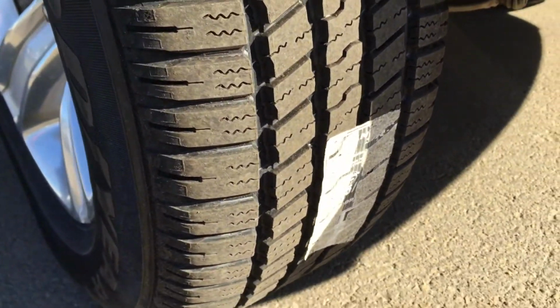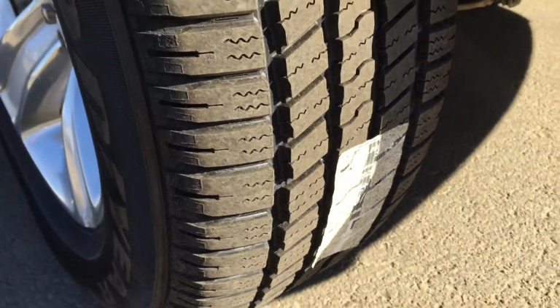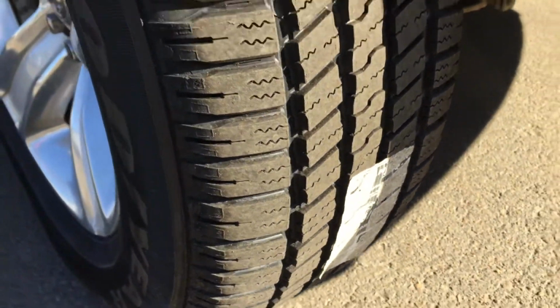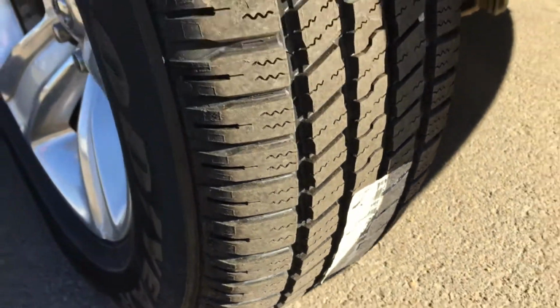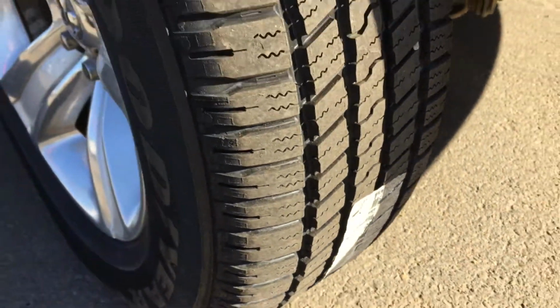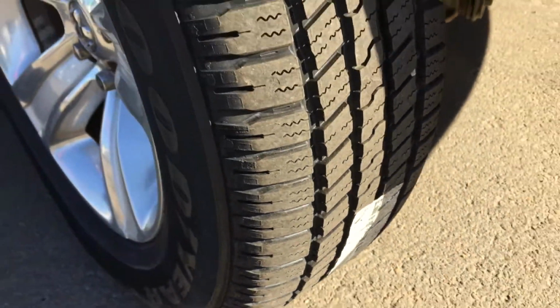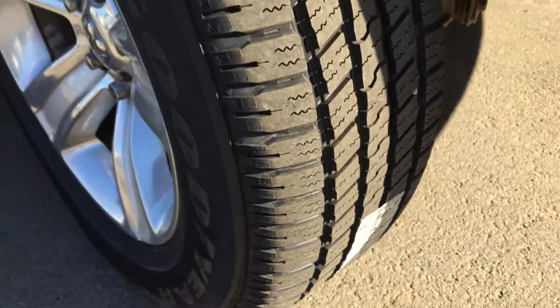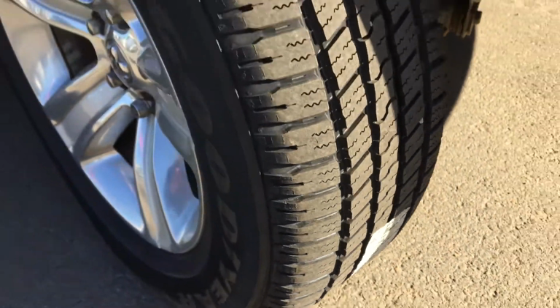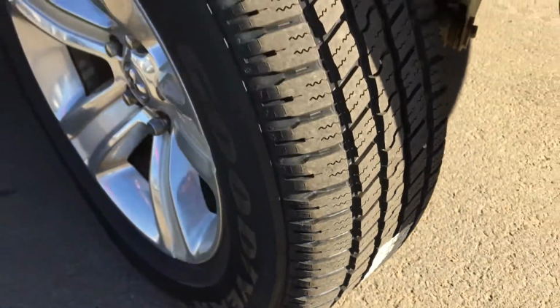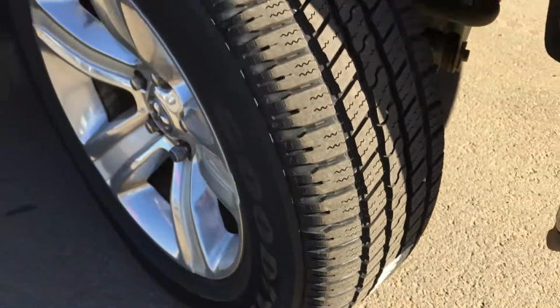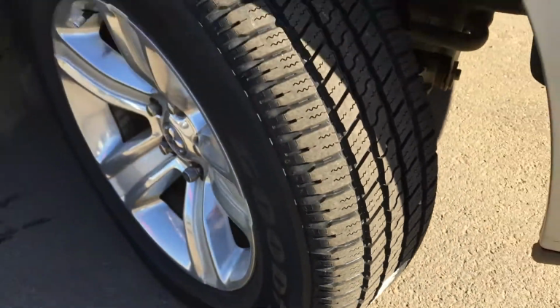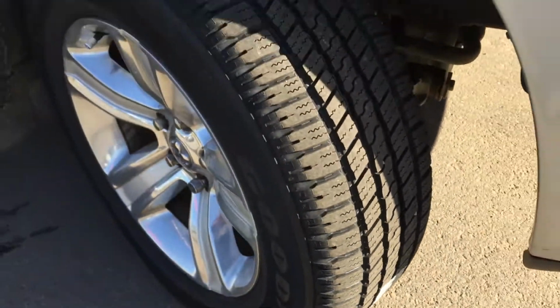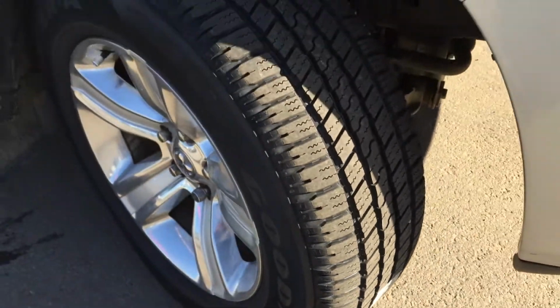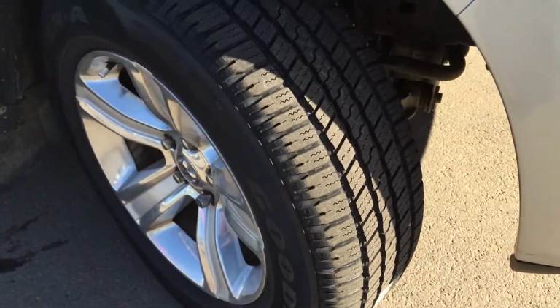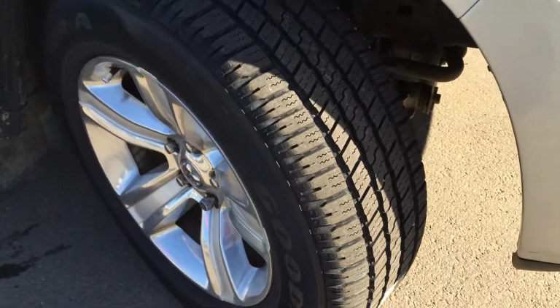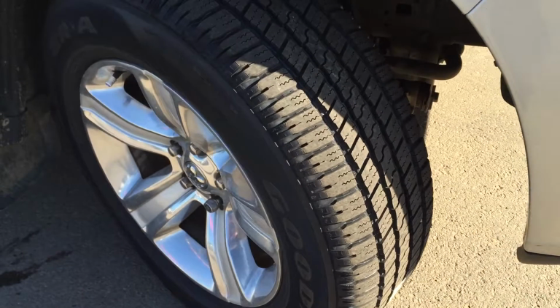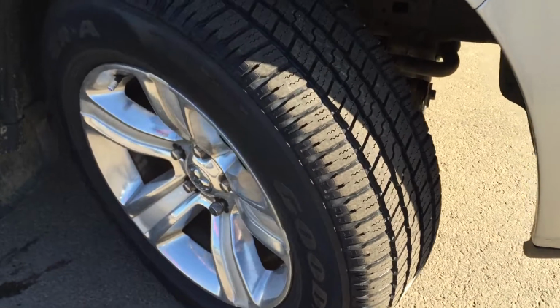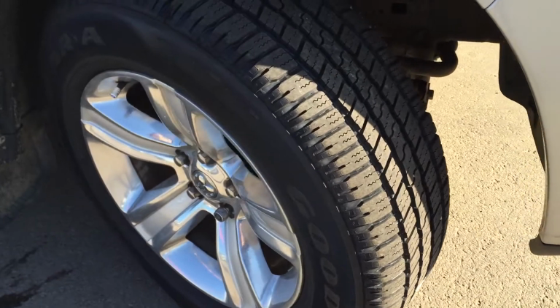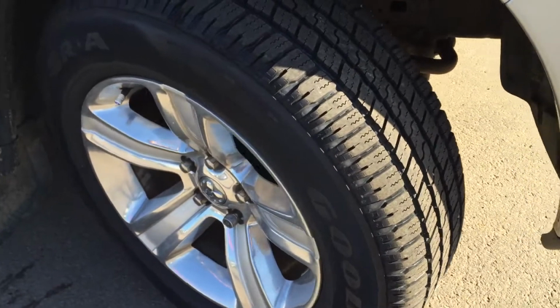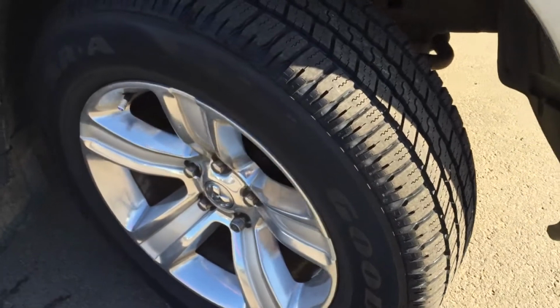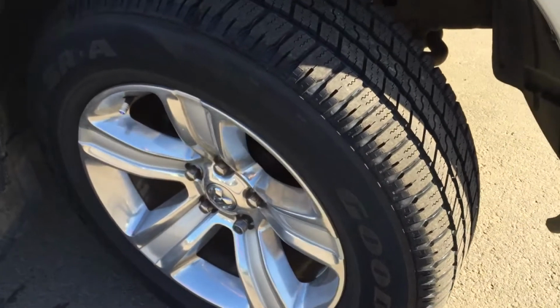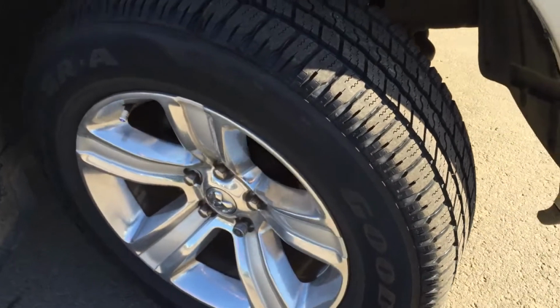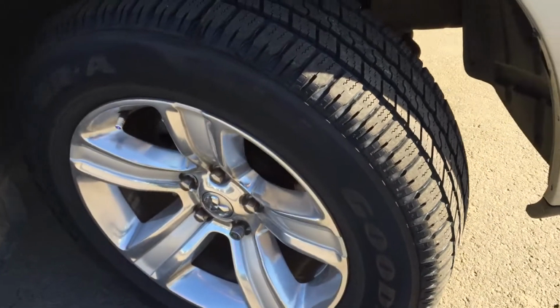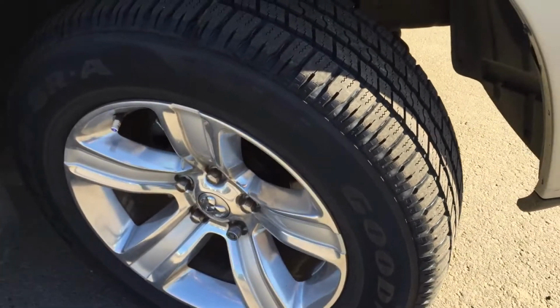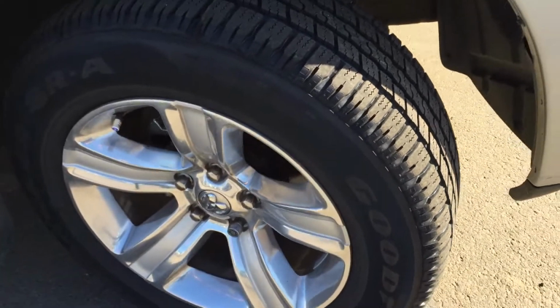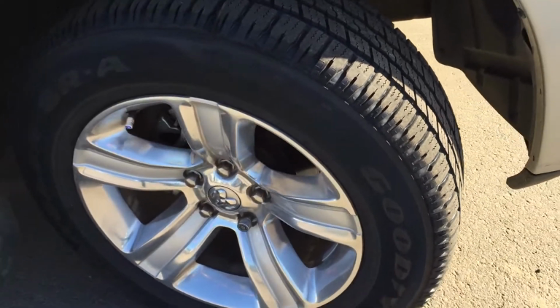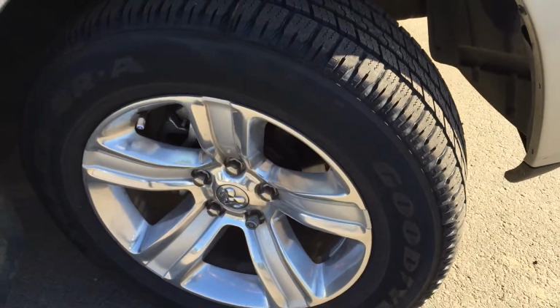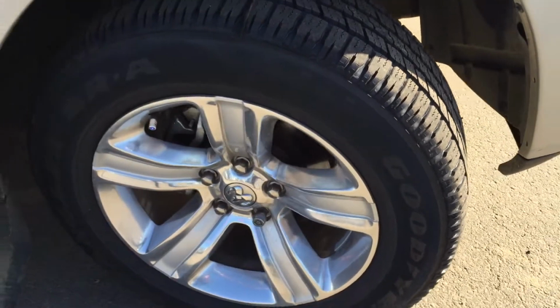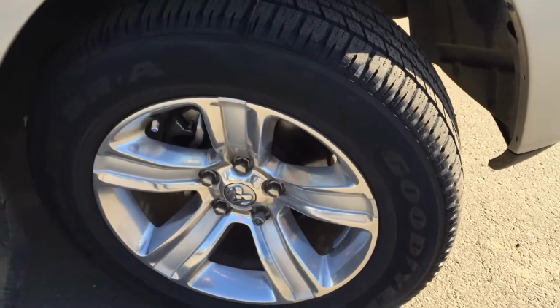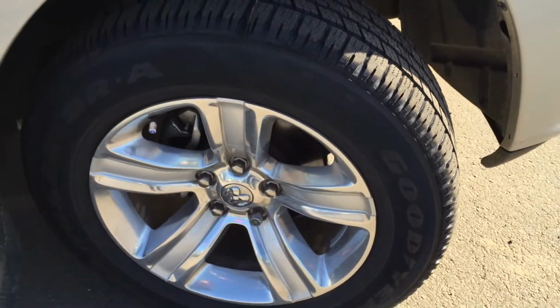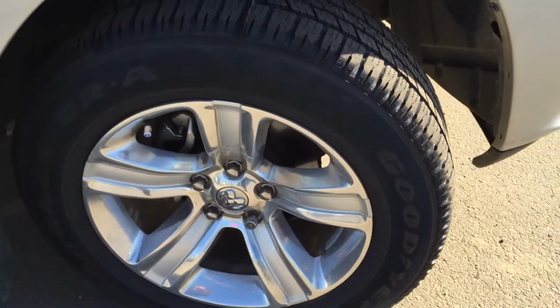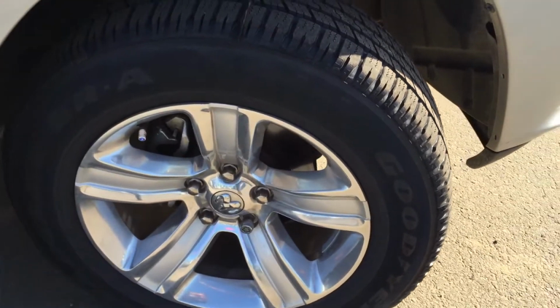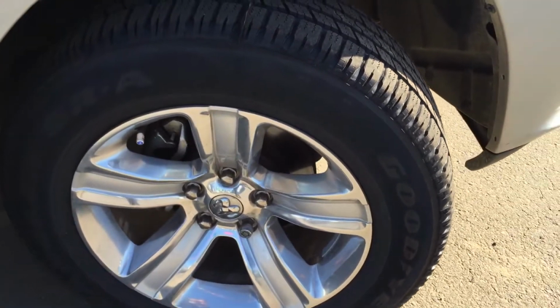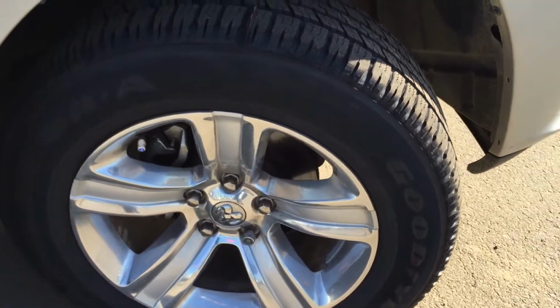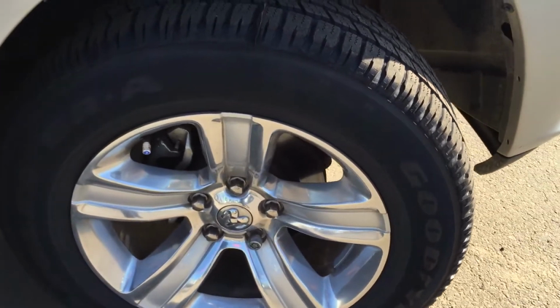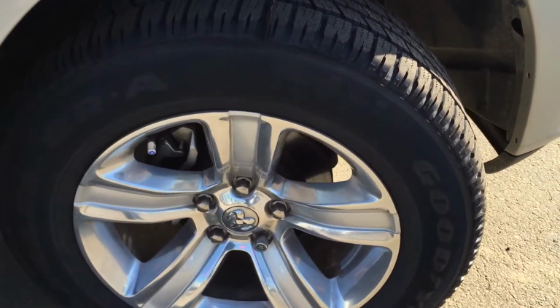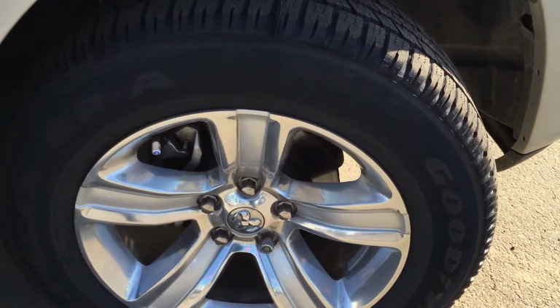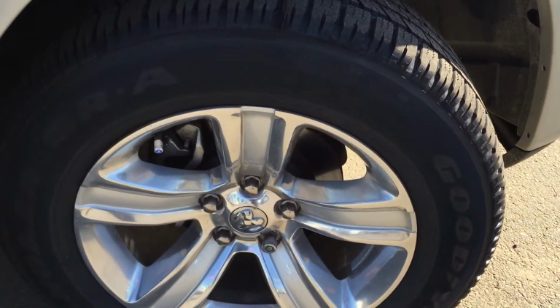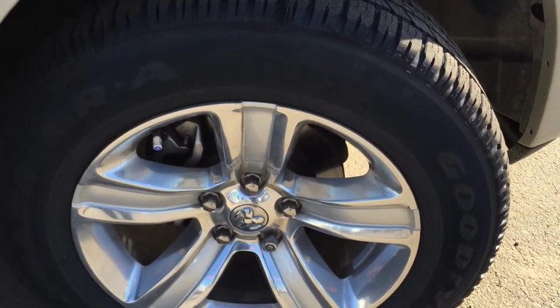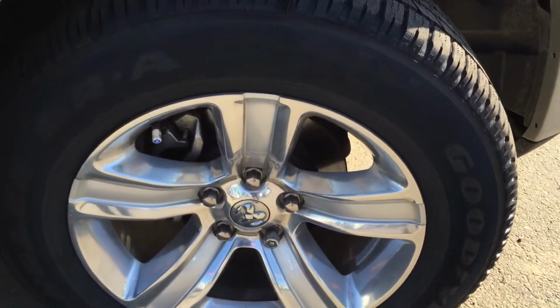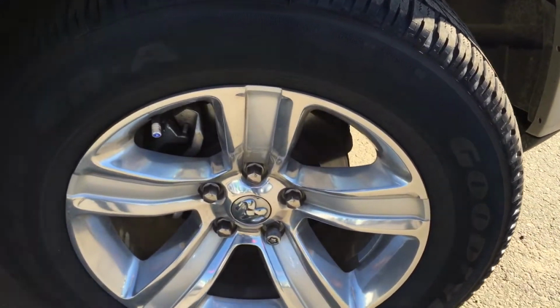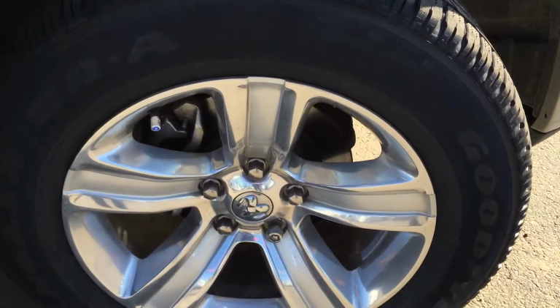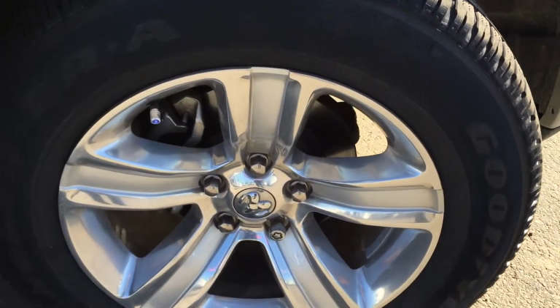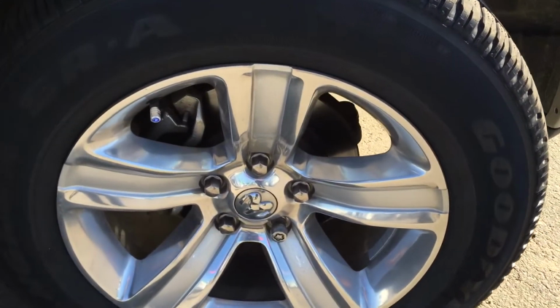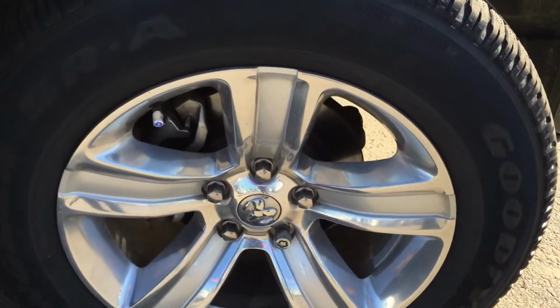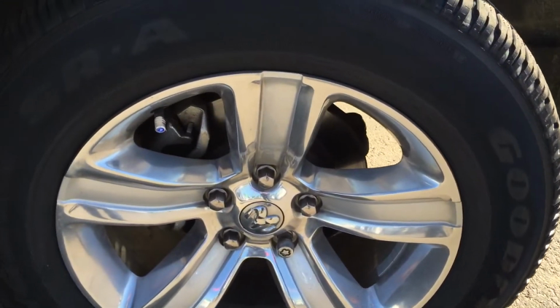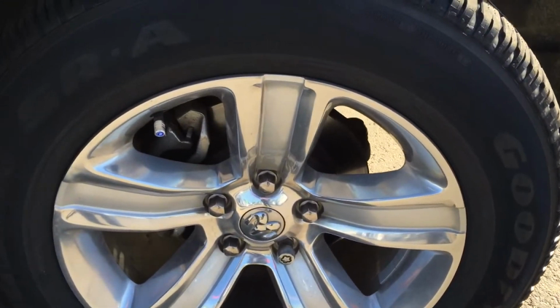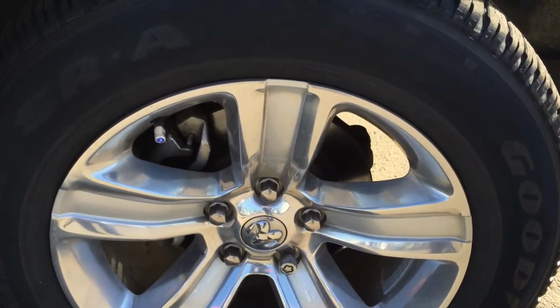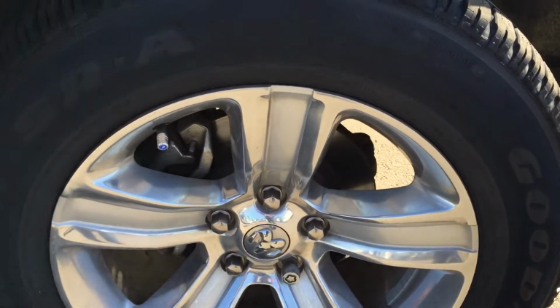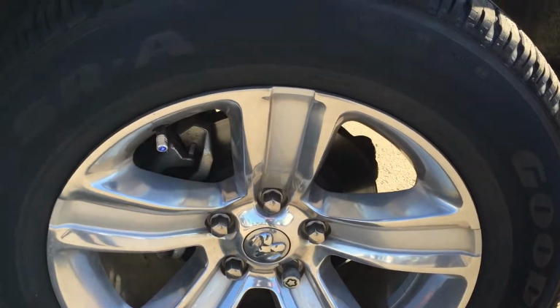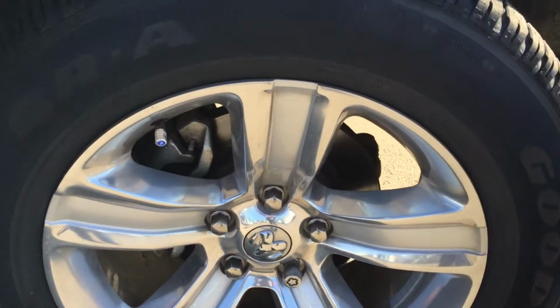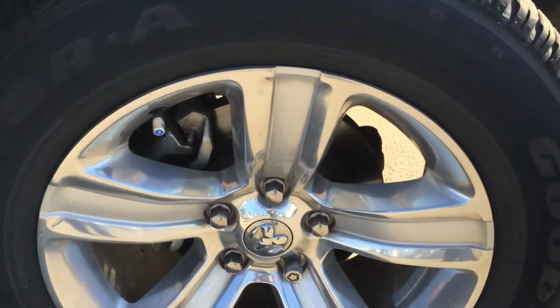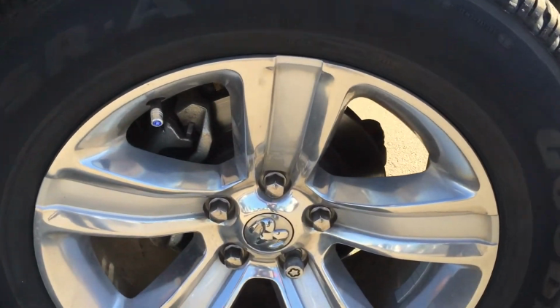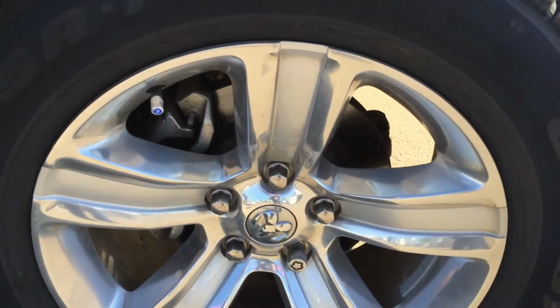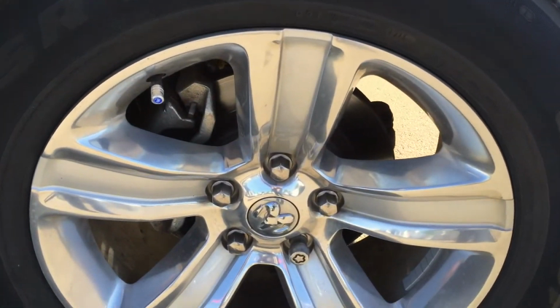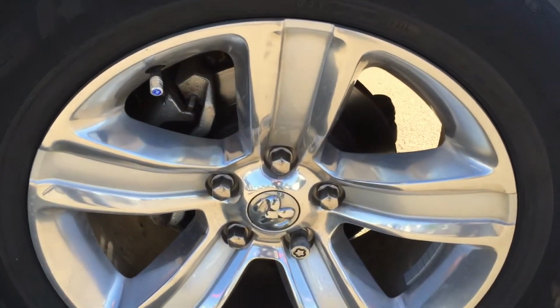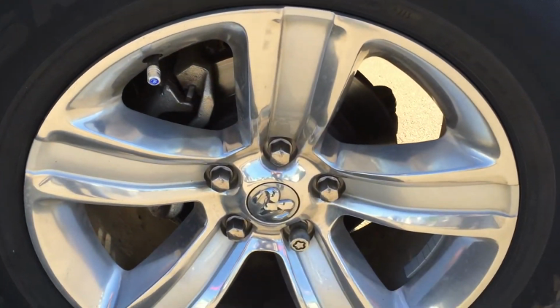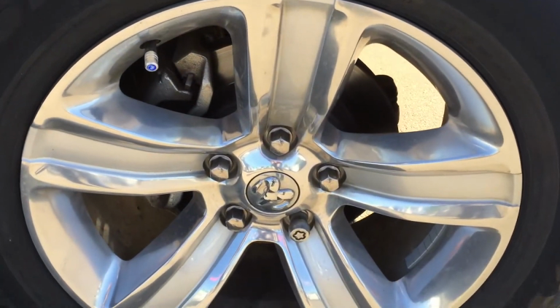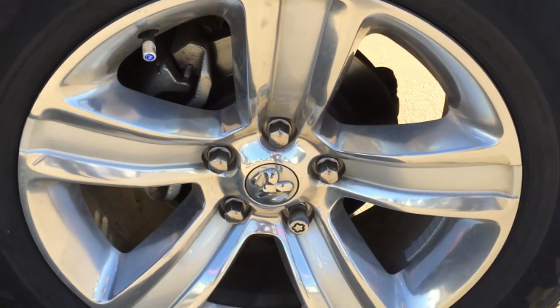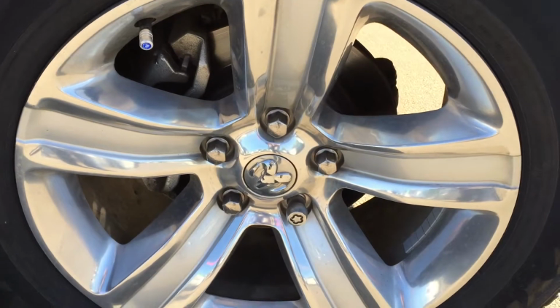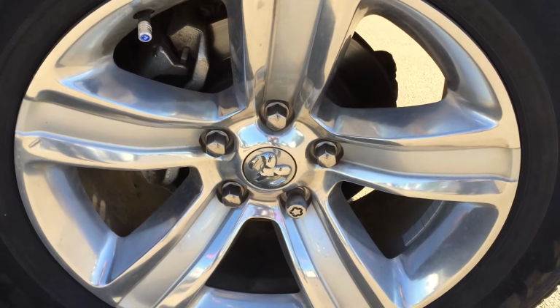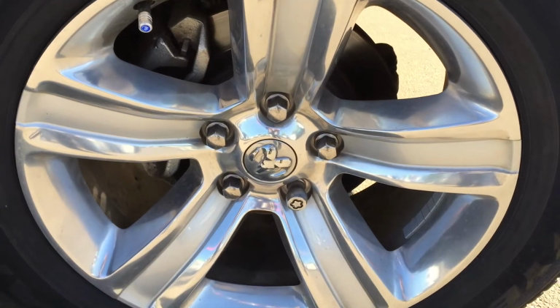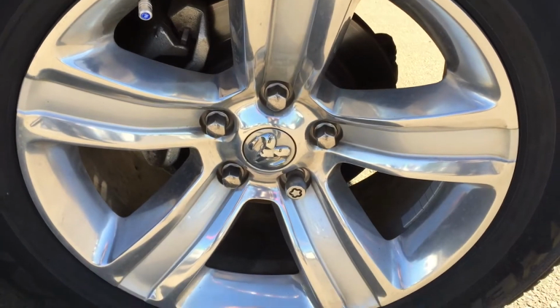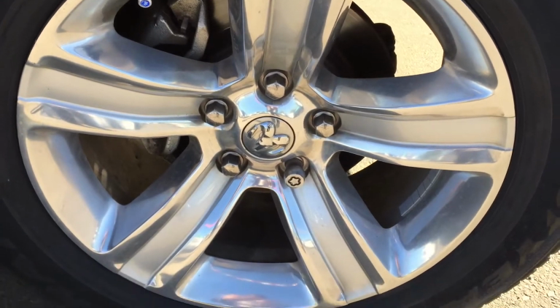We have done a full safety inspection on all of our pre-owned units, including this Ram. We have all the paperwork to prove it as well, sitting here waiting for you.